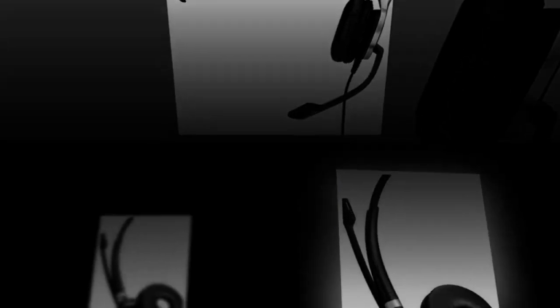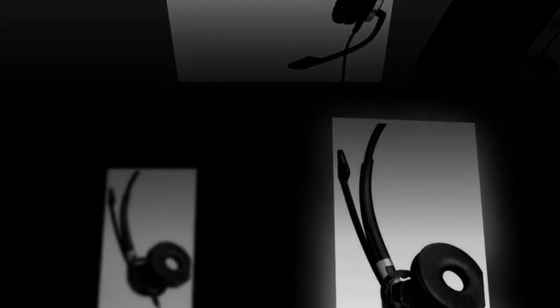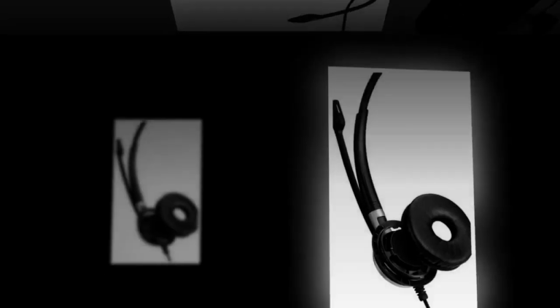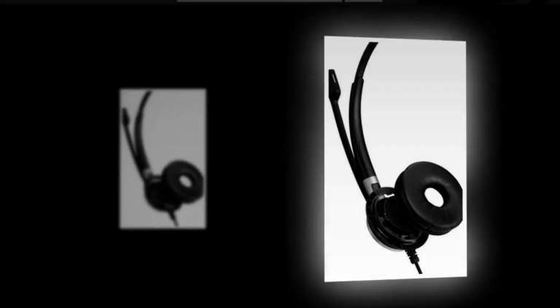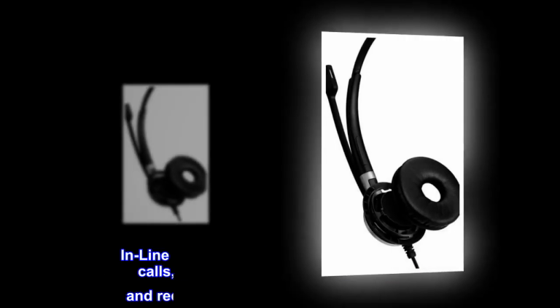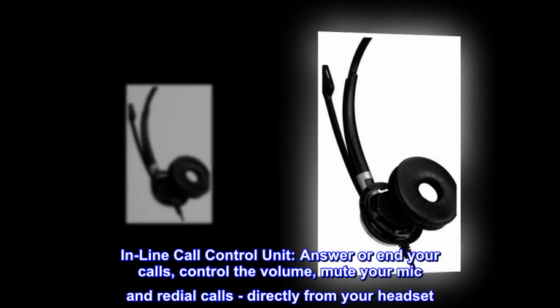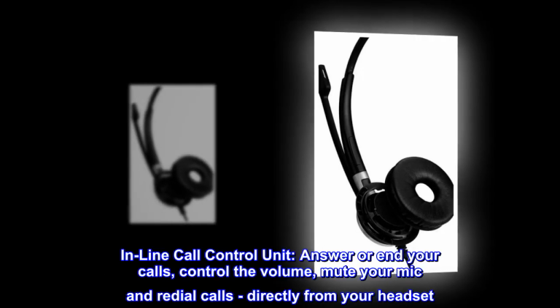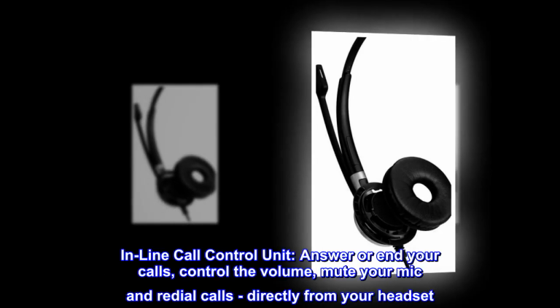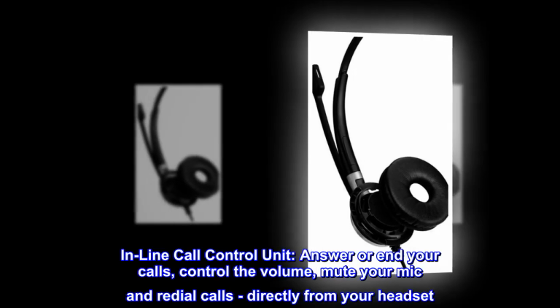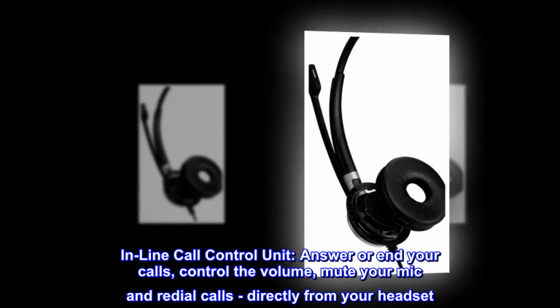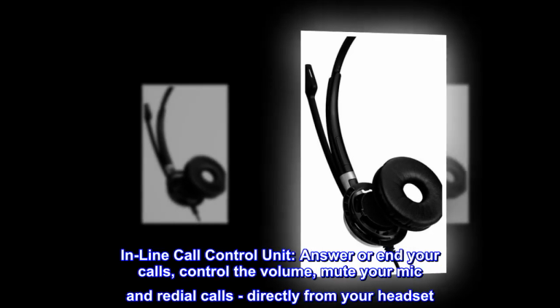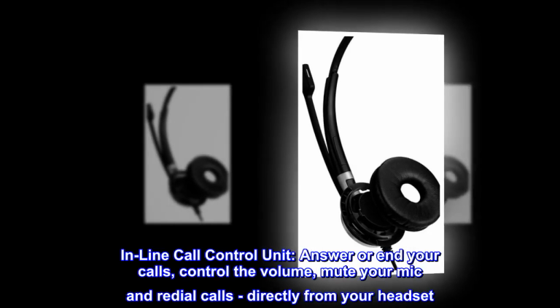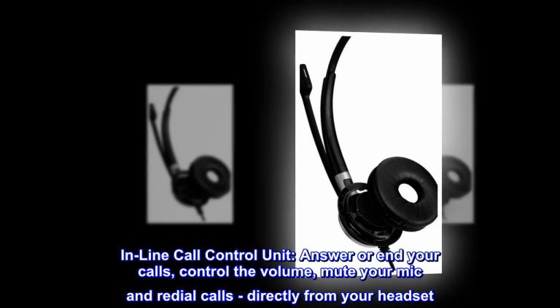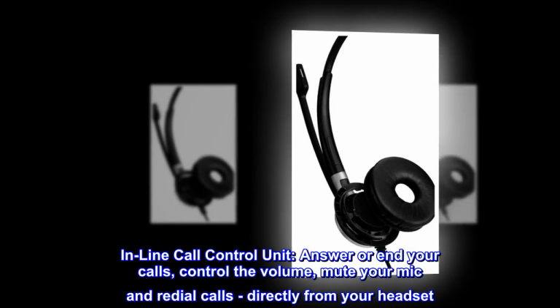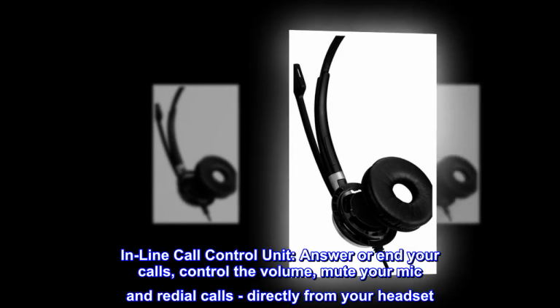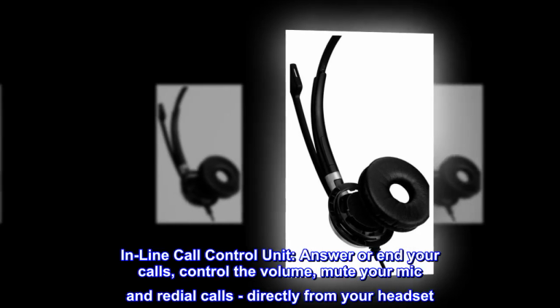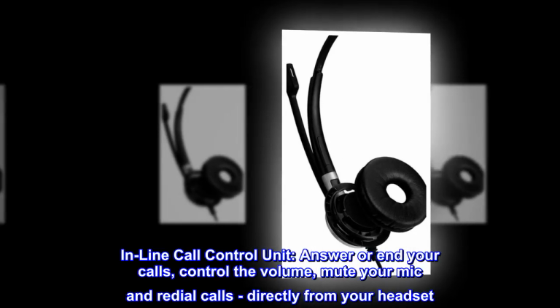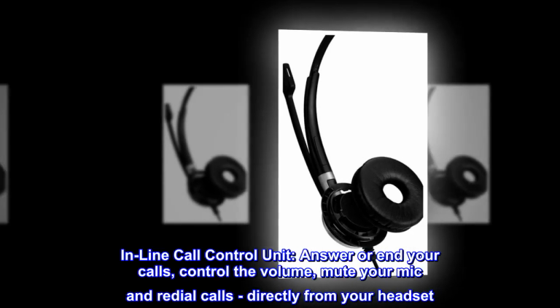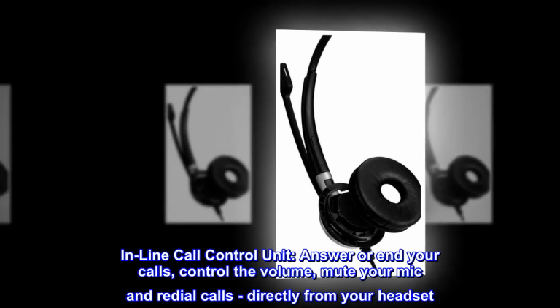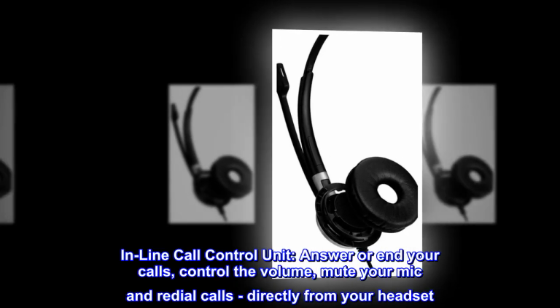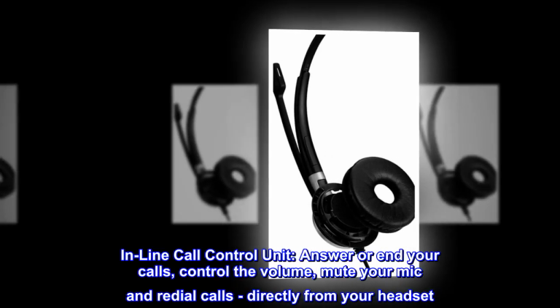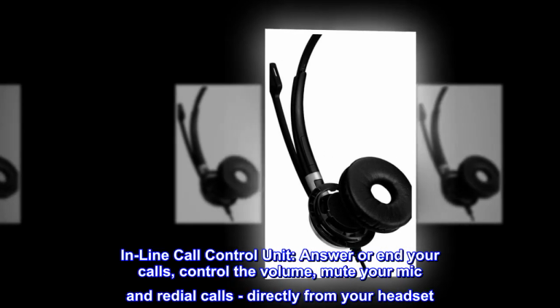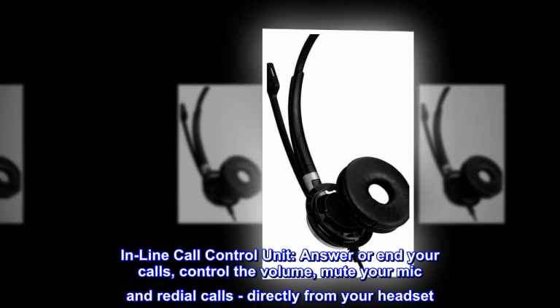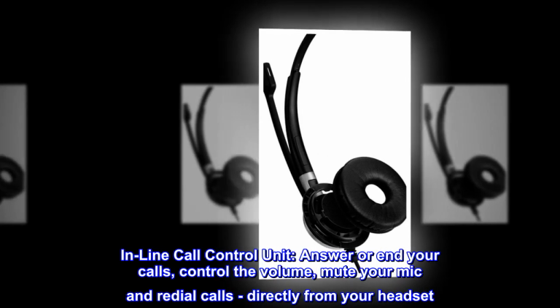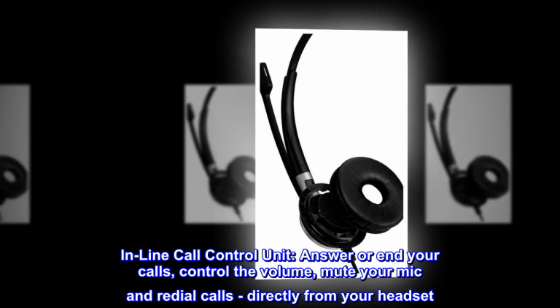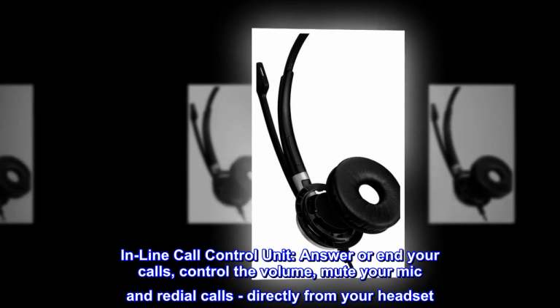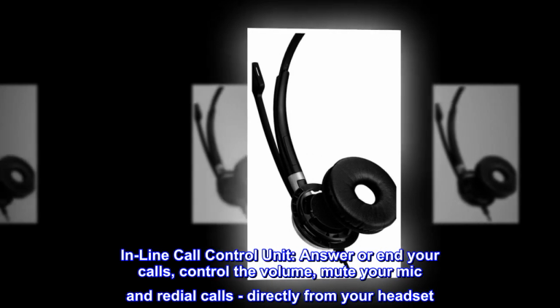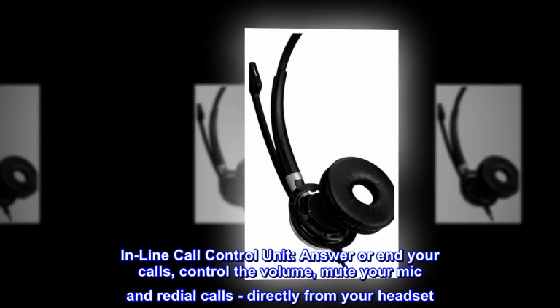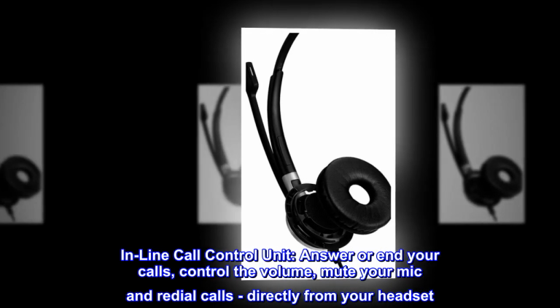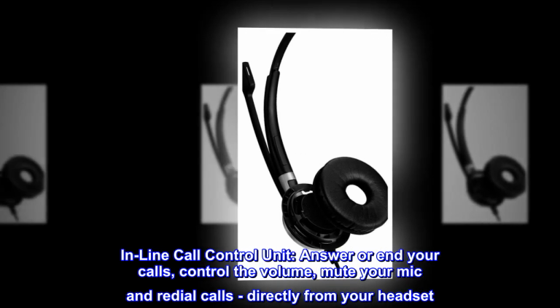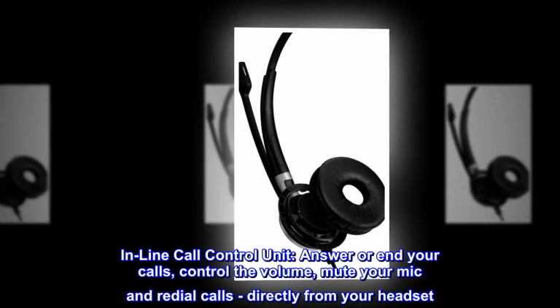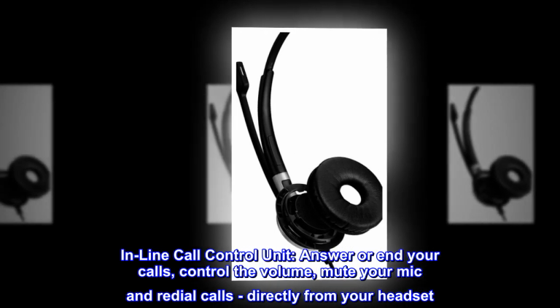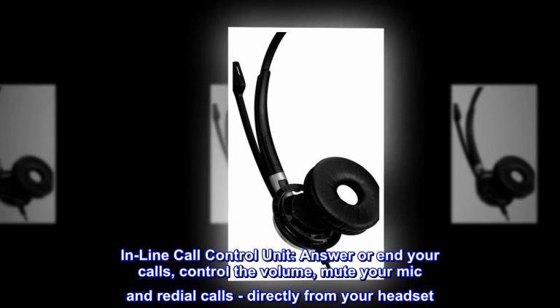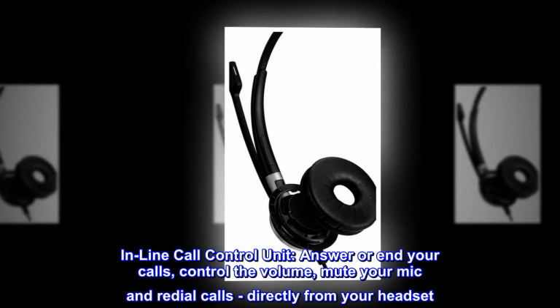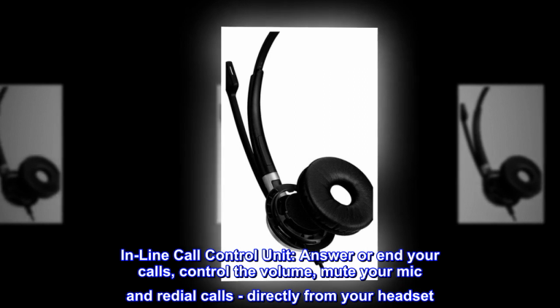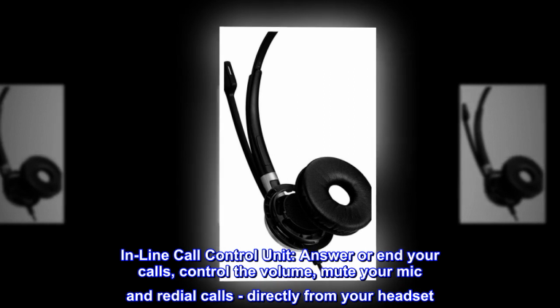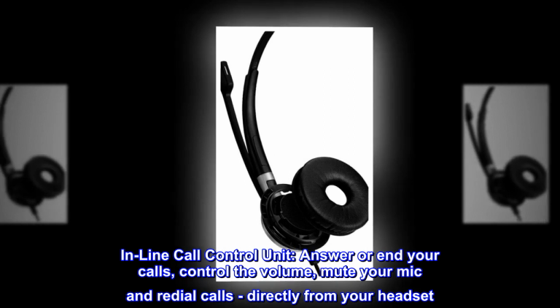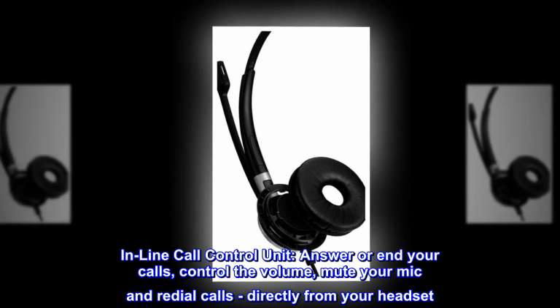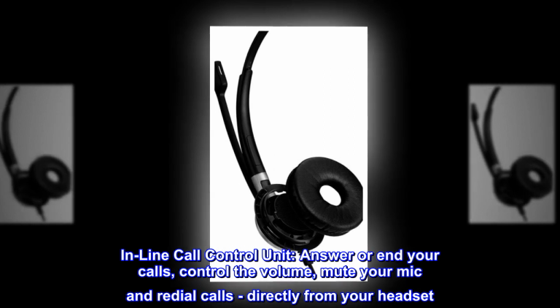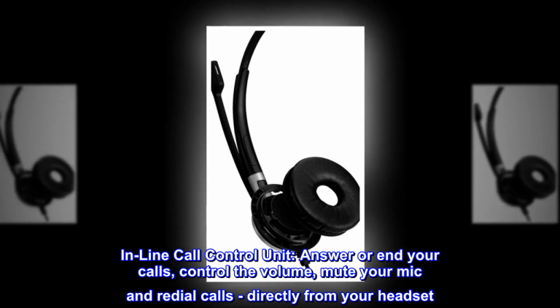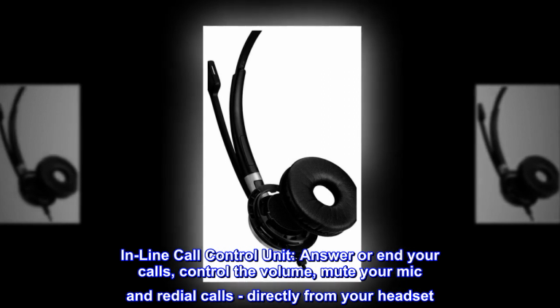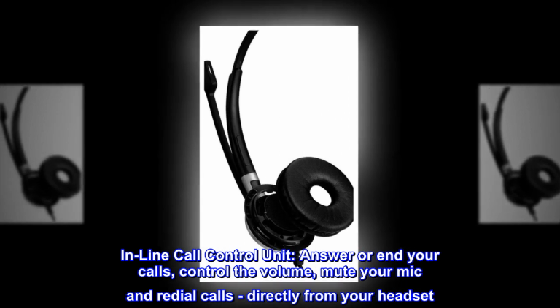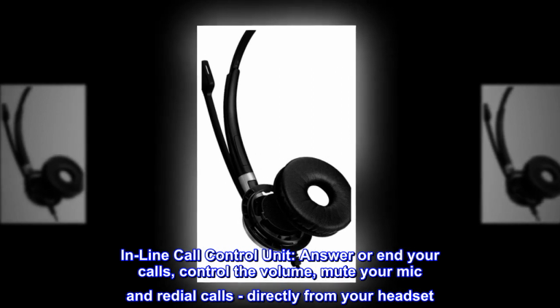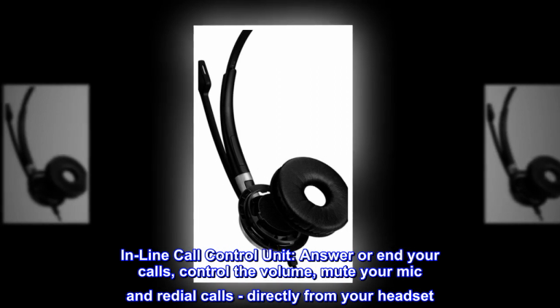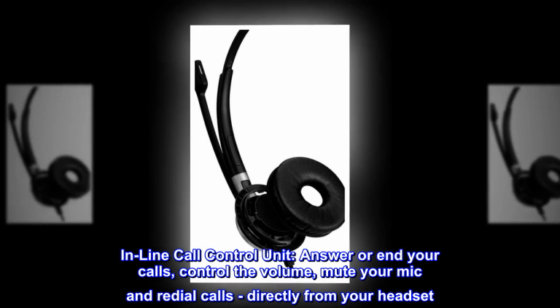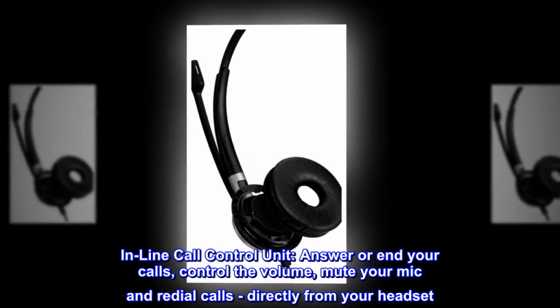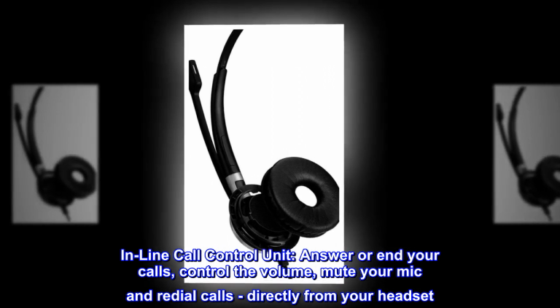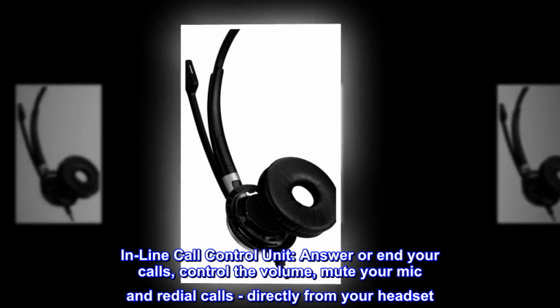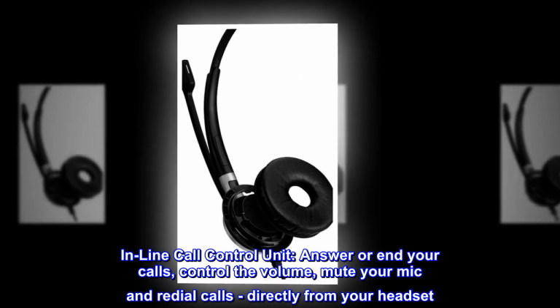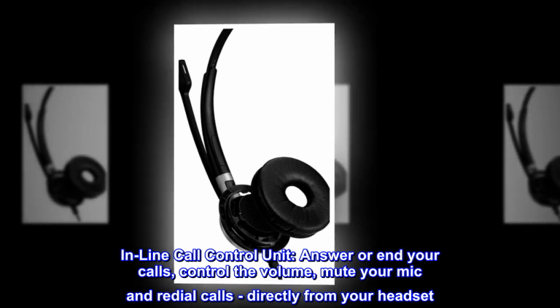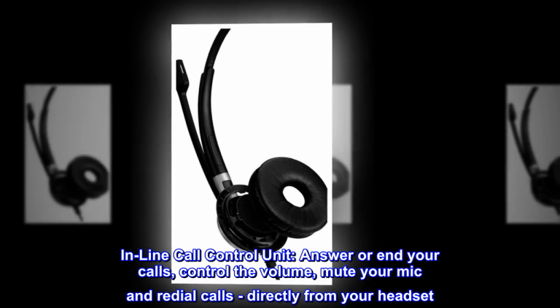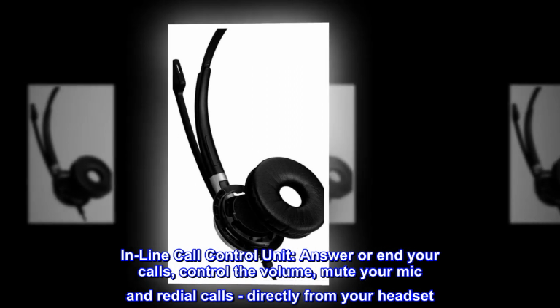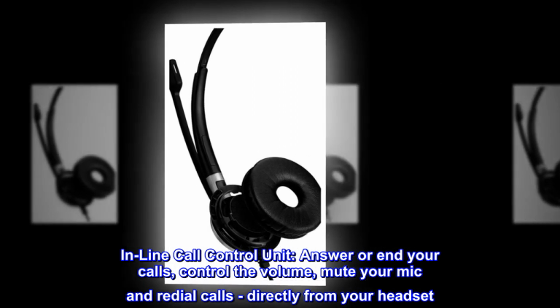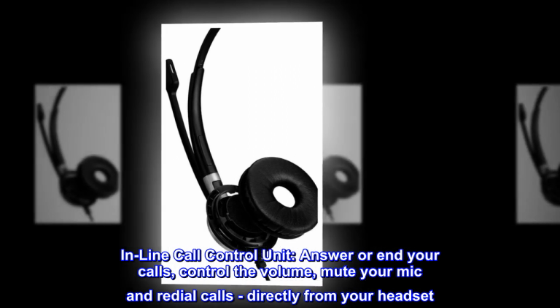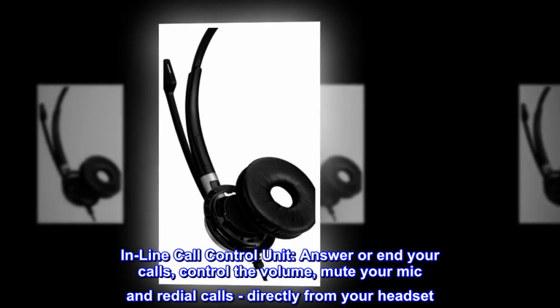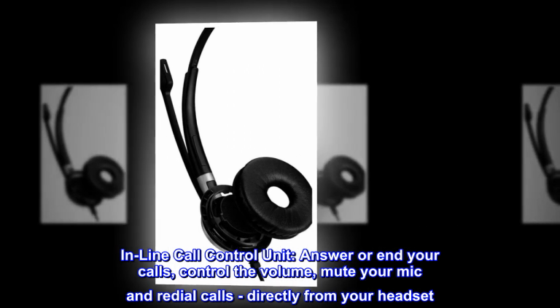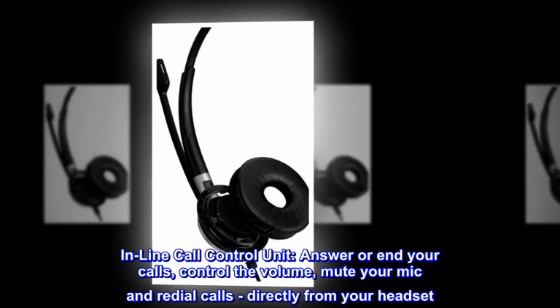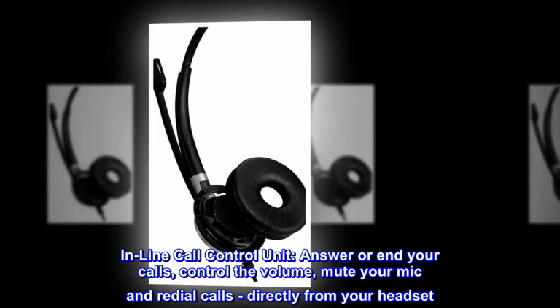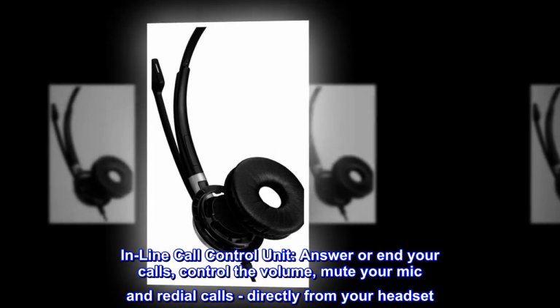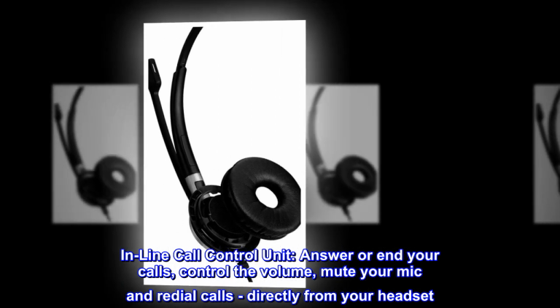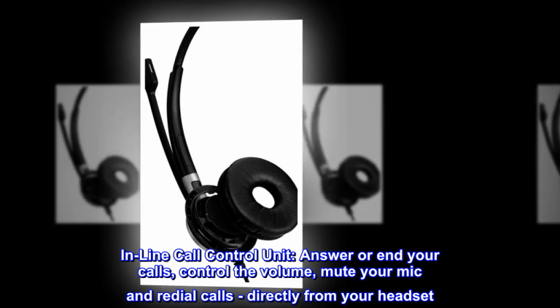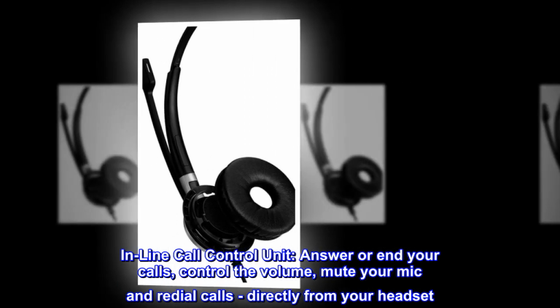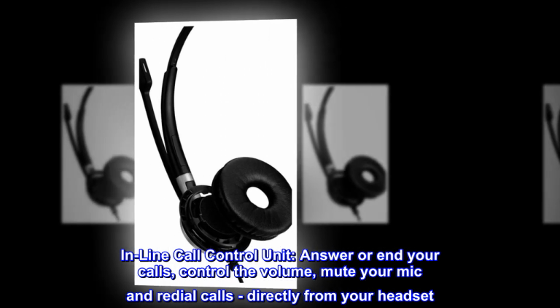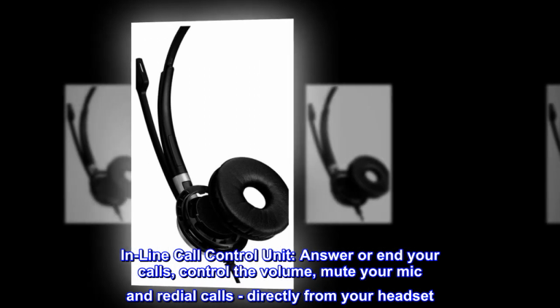Inline call control unit. Answer or end your calls, control the volume, mute your mic, and redial calls directly from your headset.